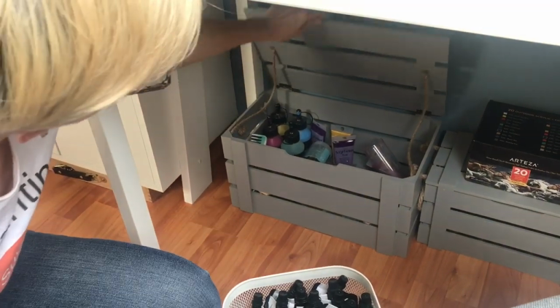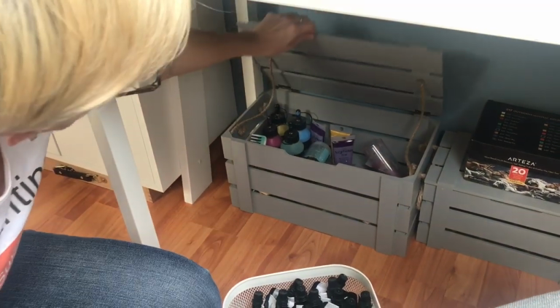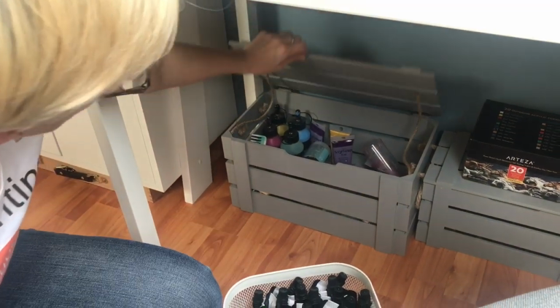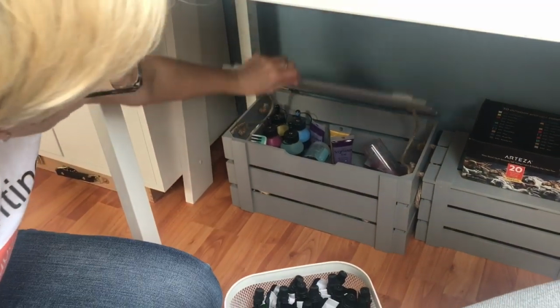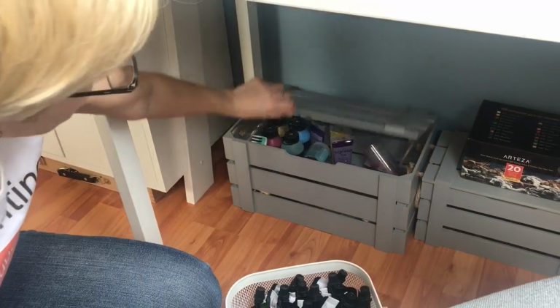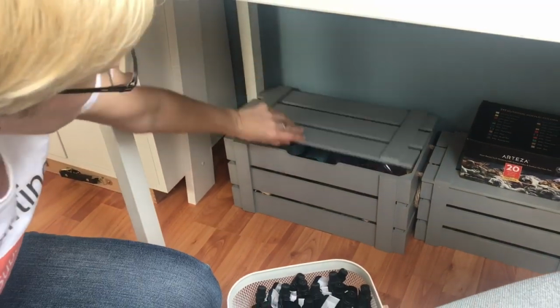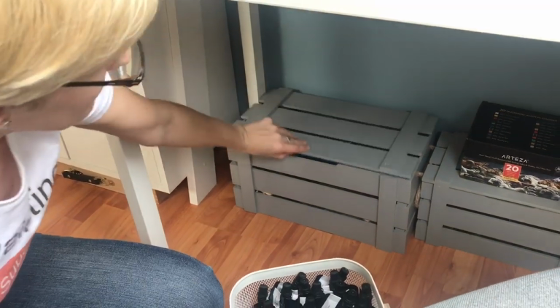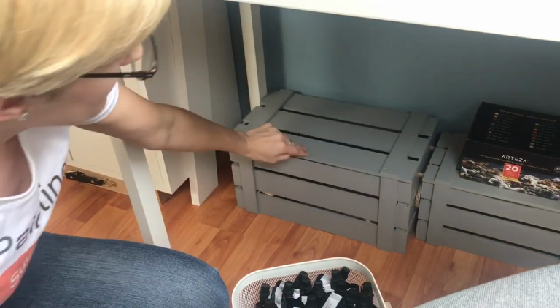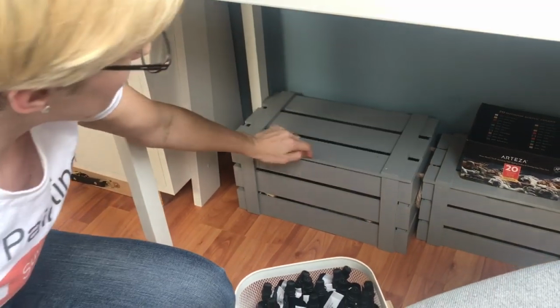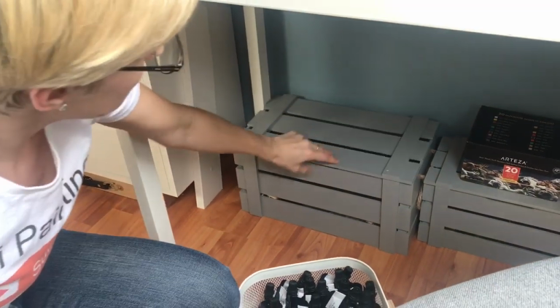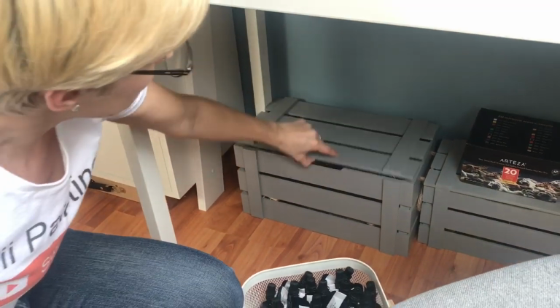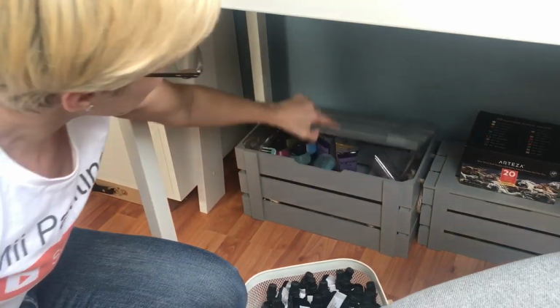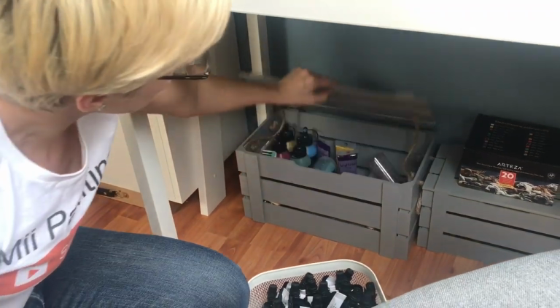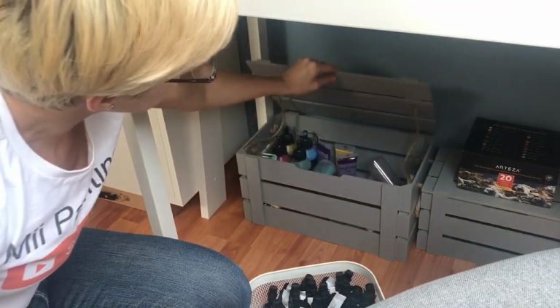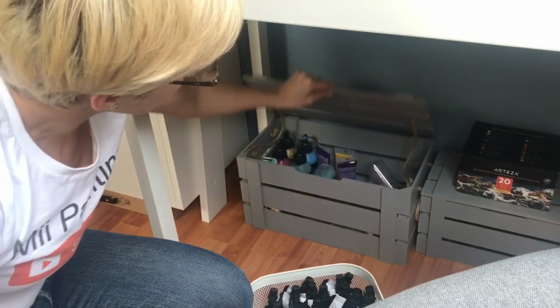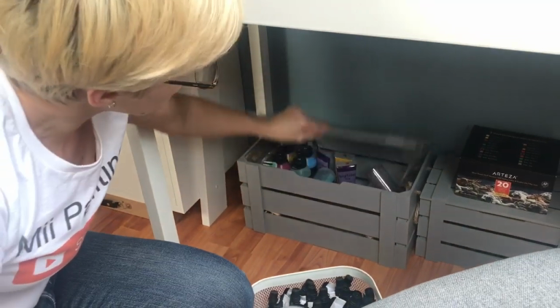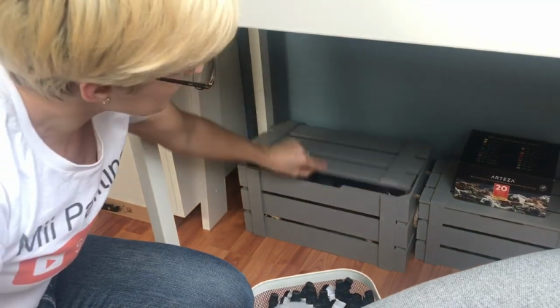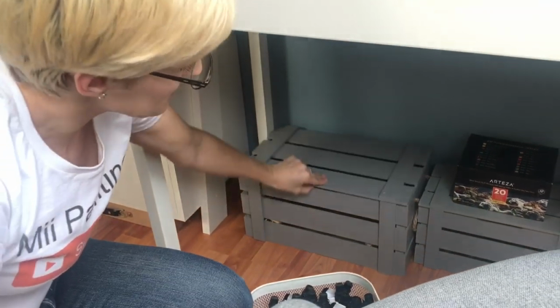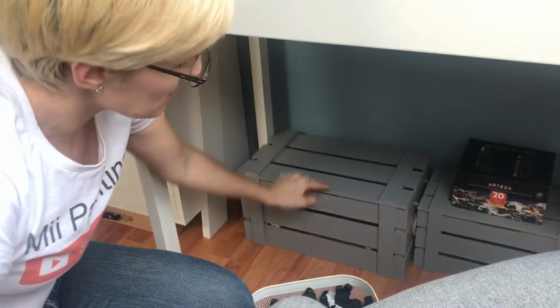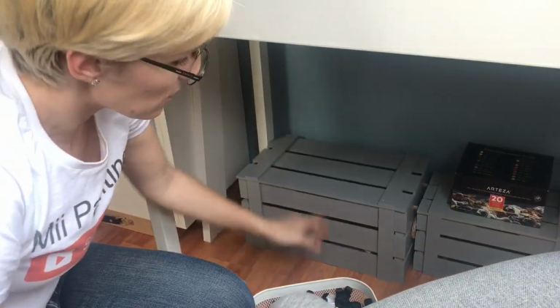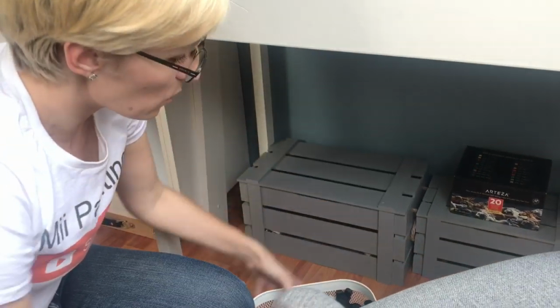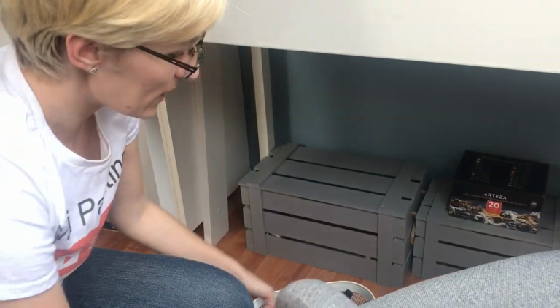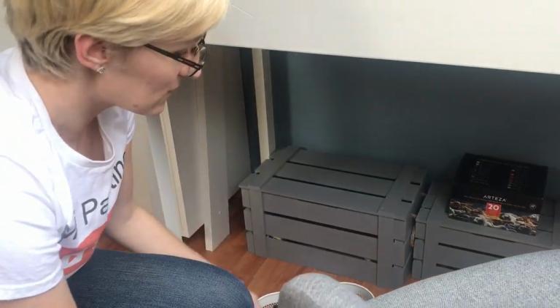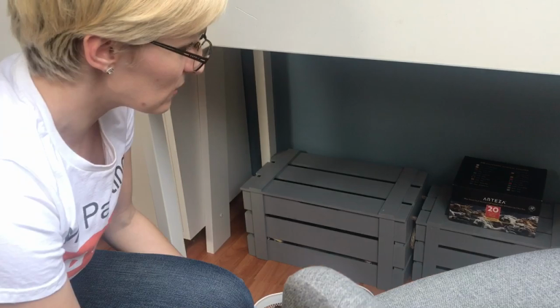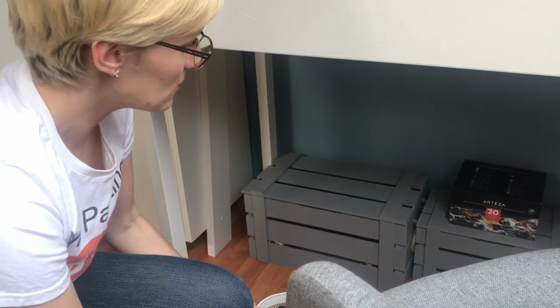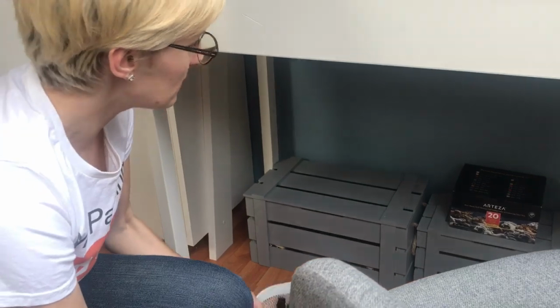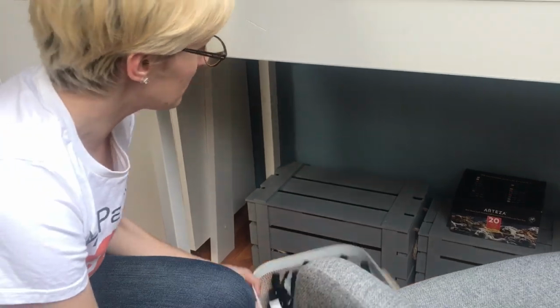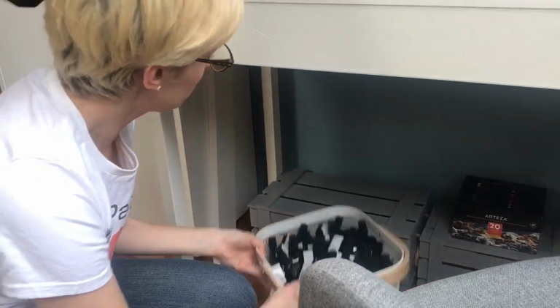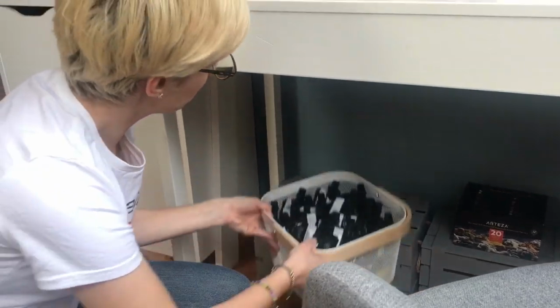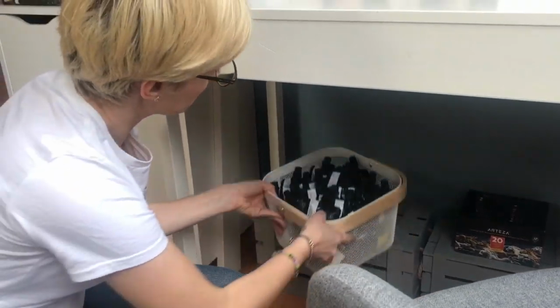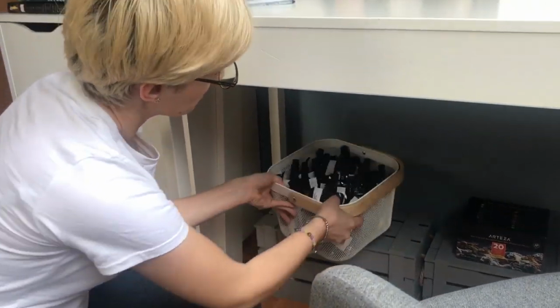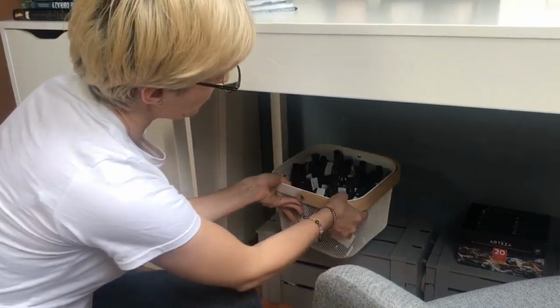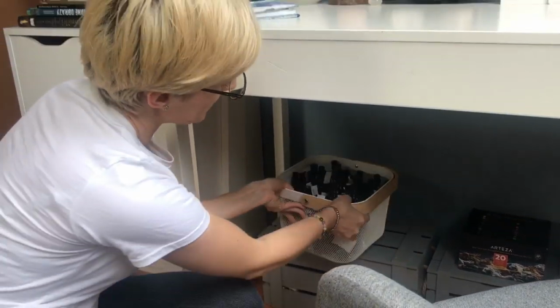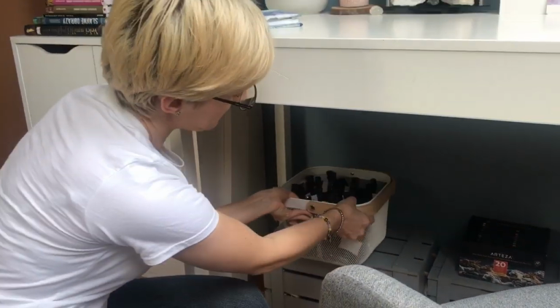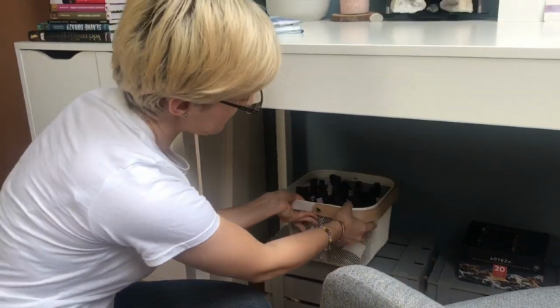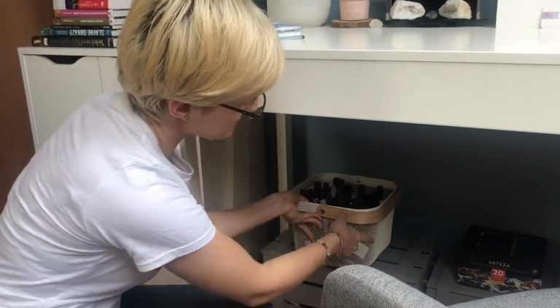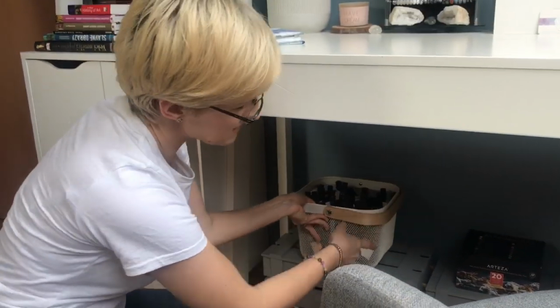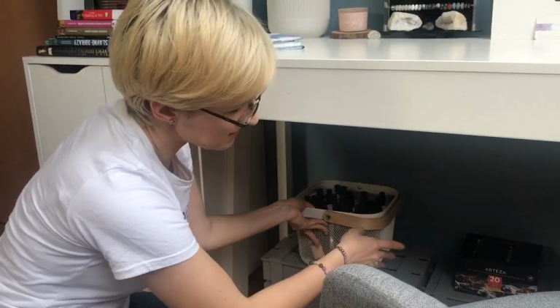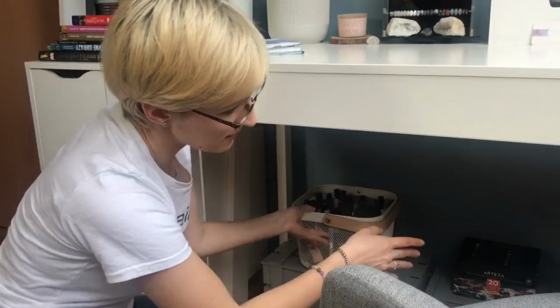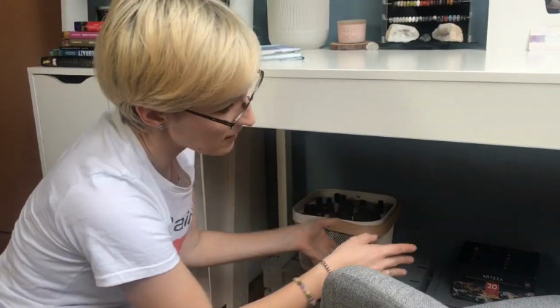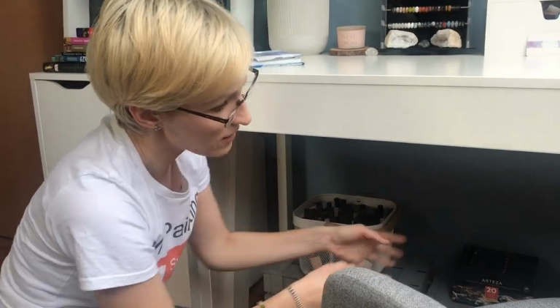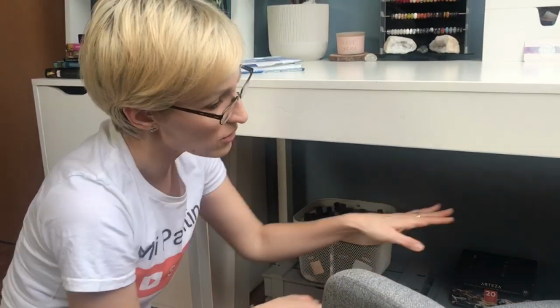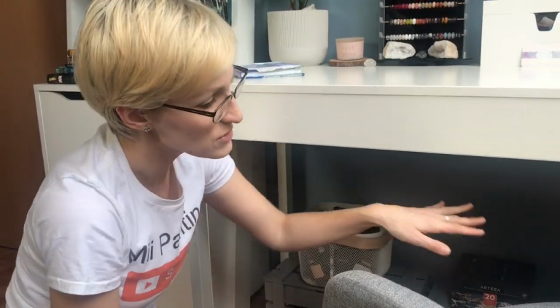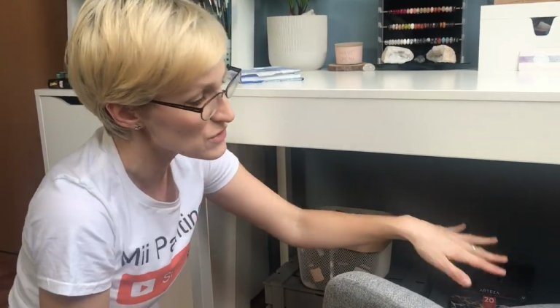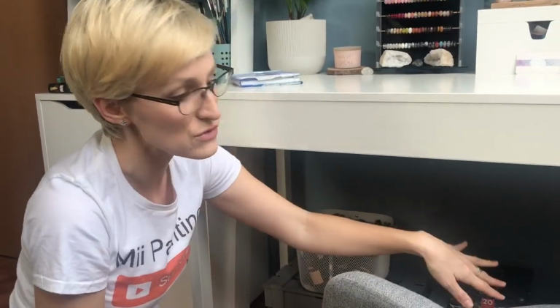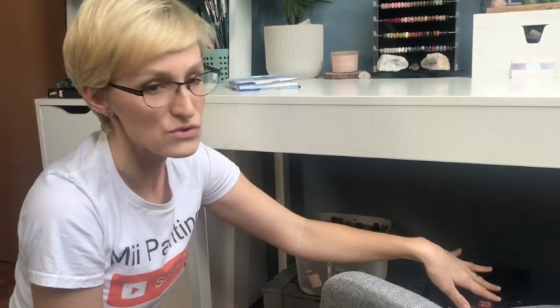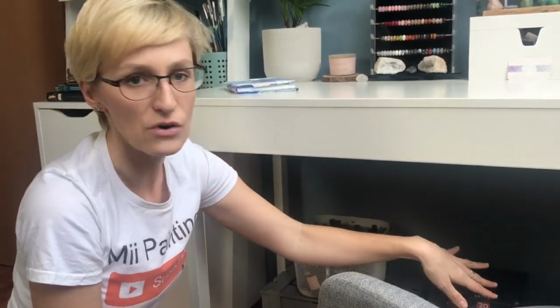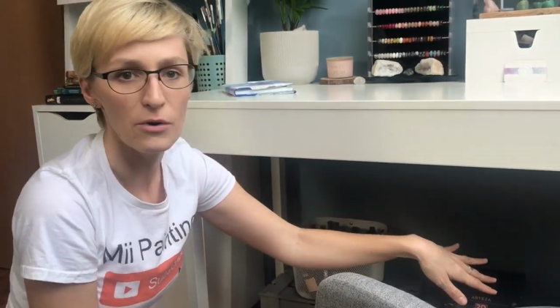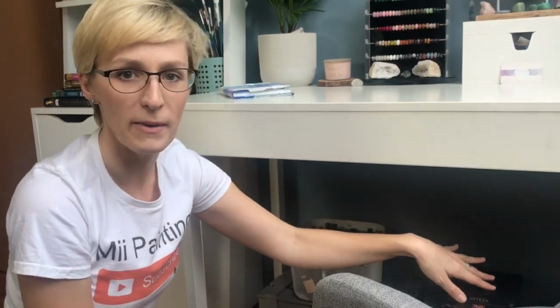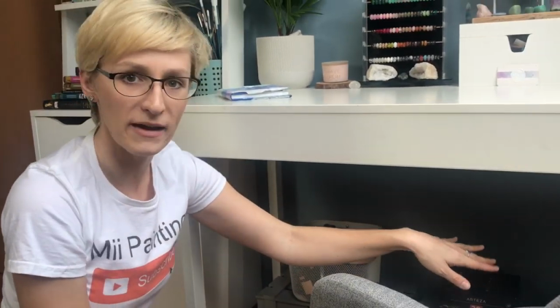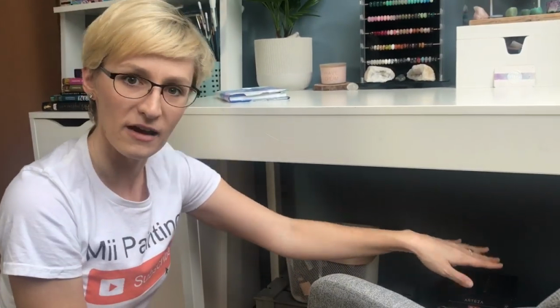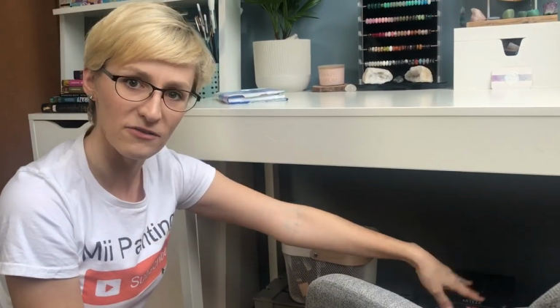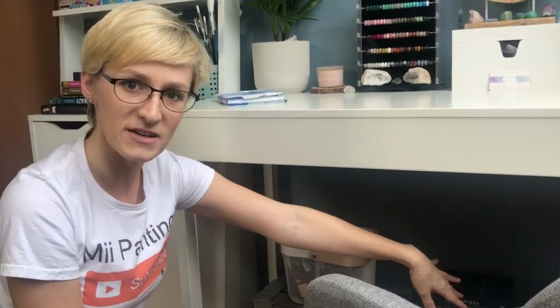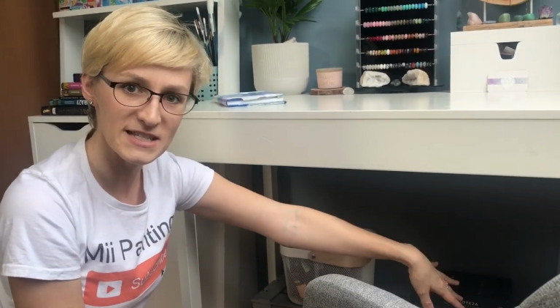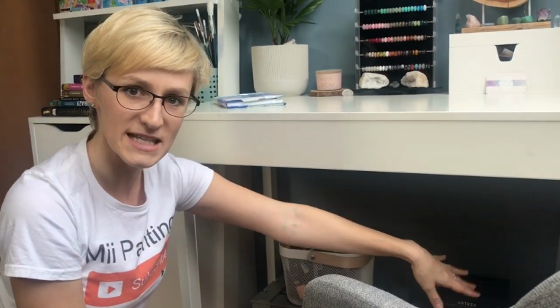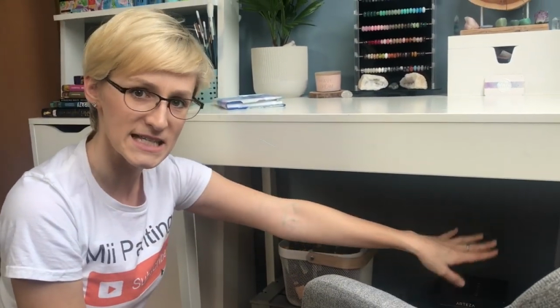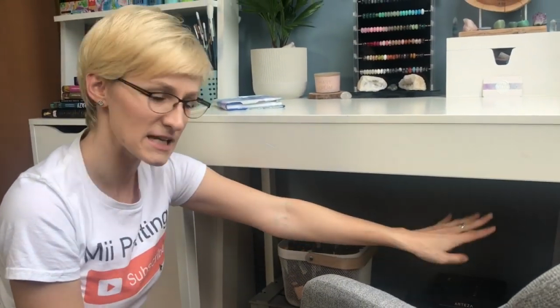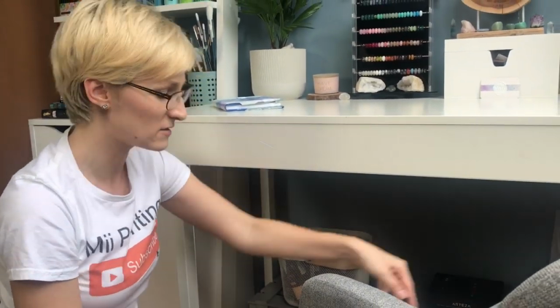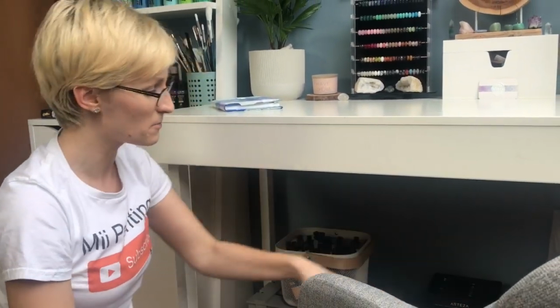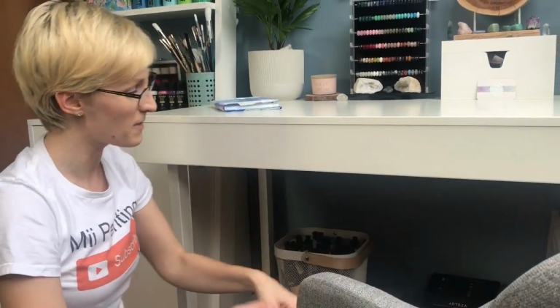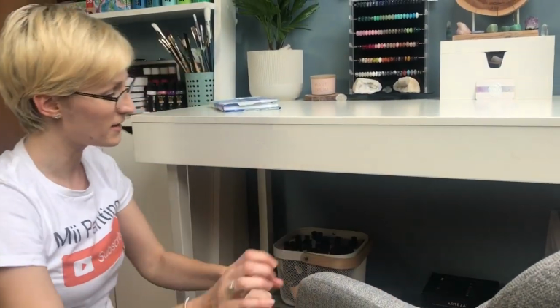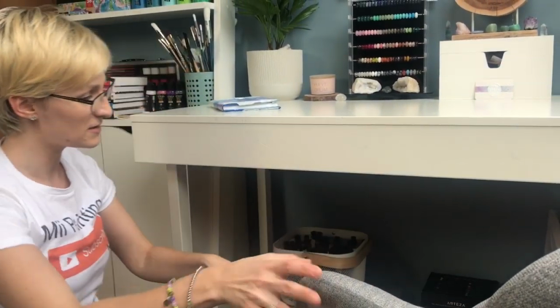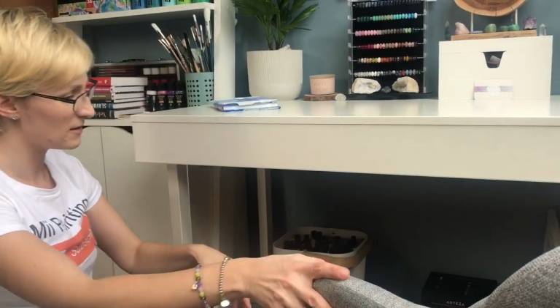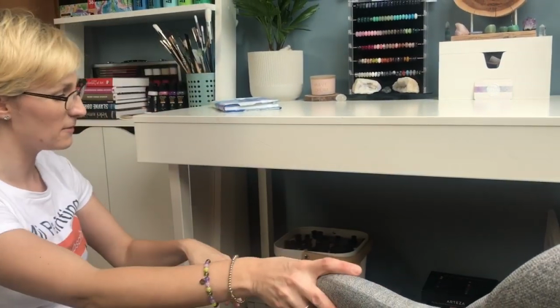These boxes are quite good and quite nice. I also store my canvases under my table.